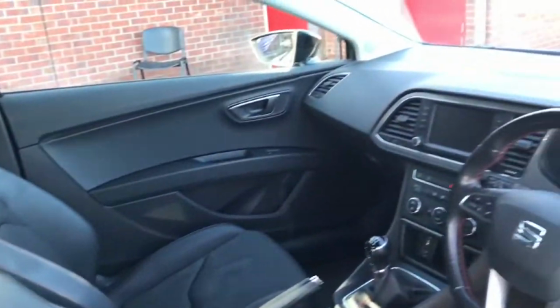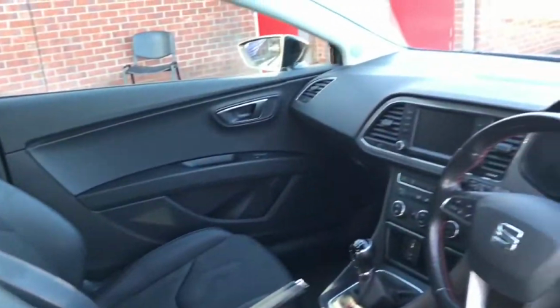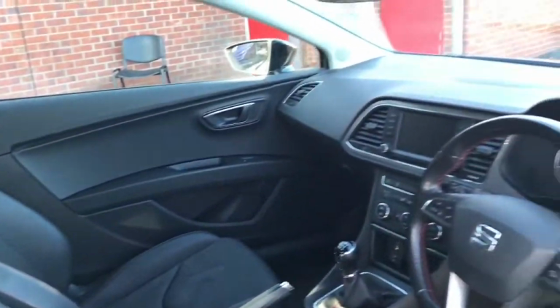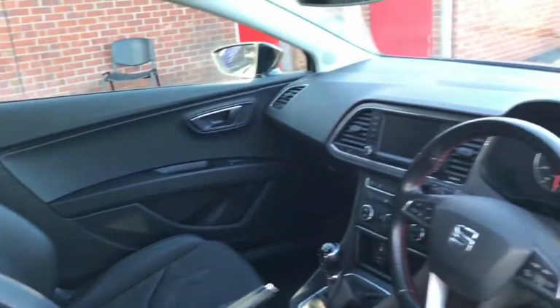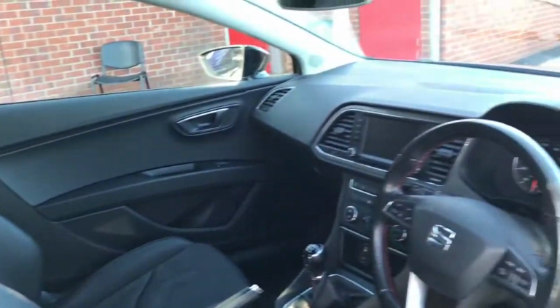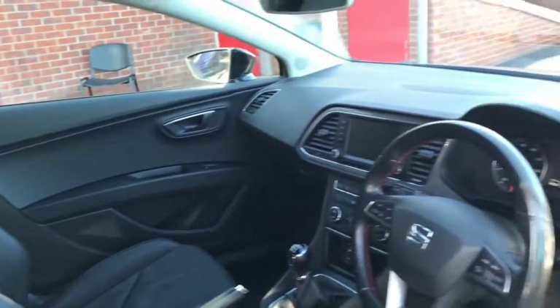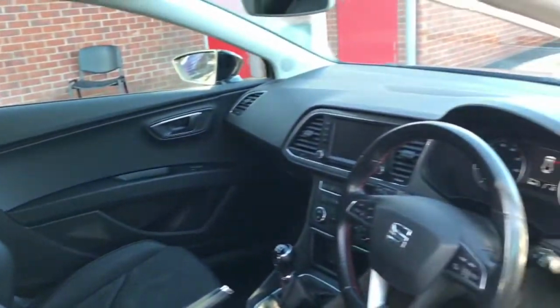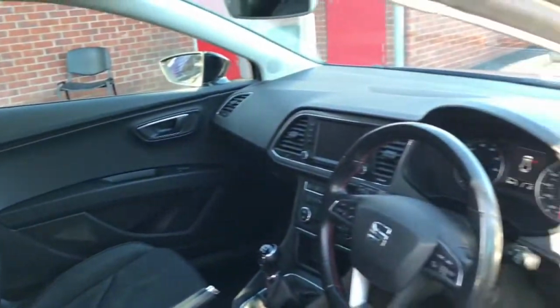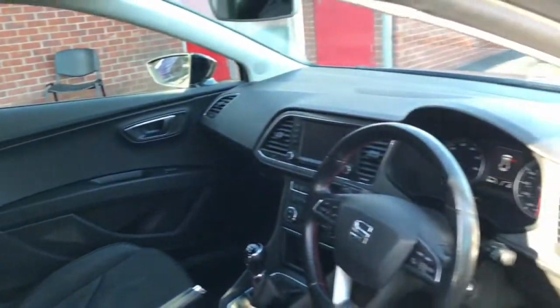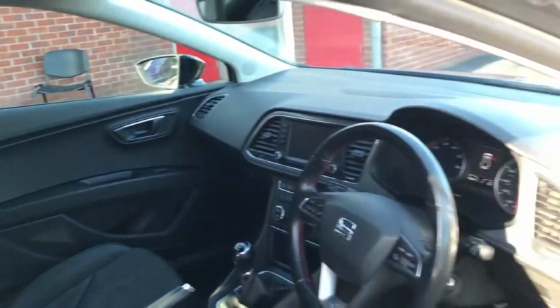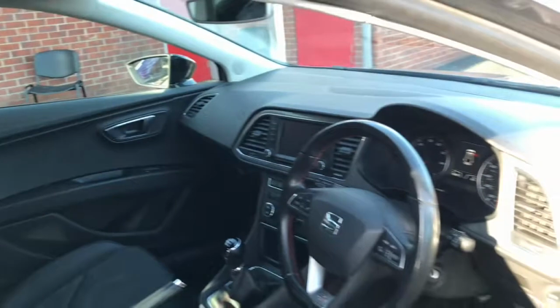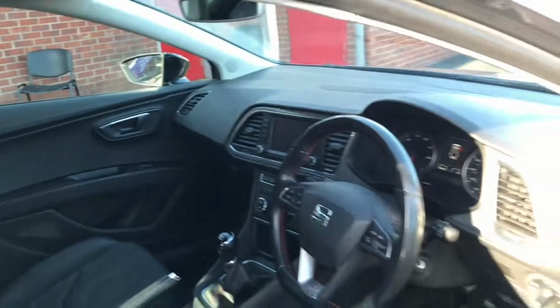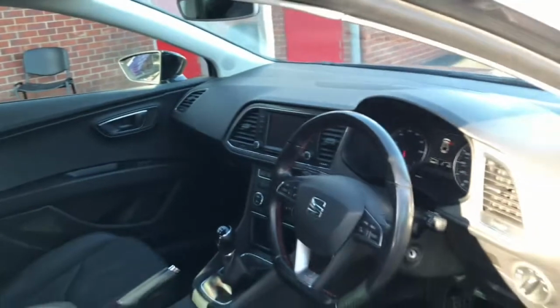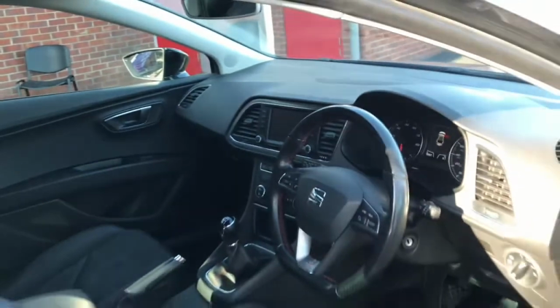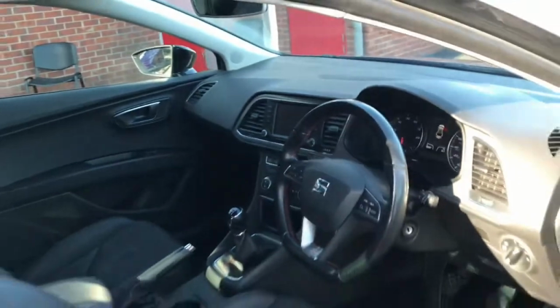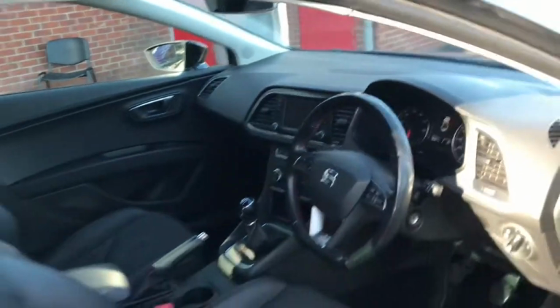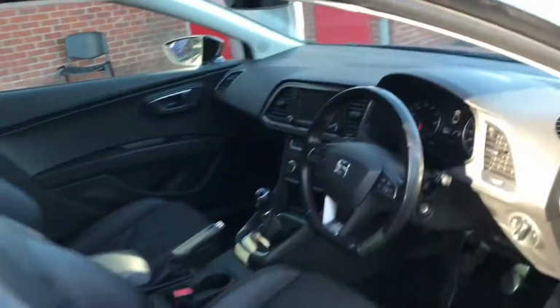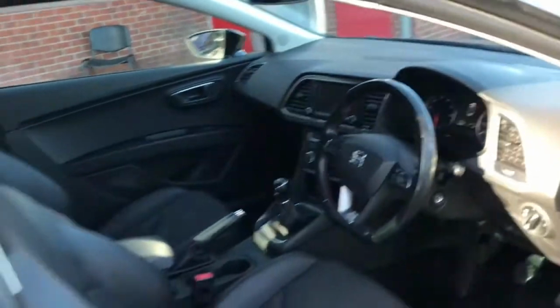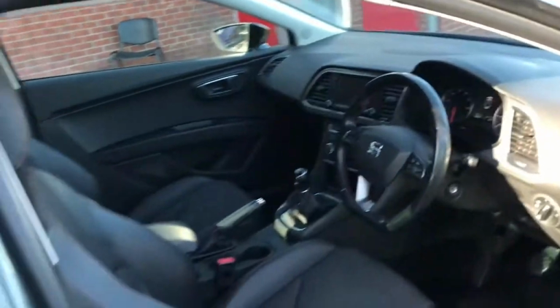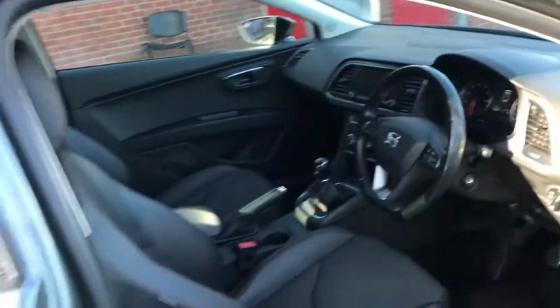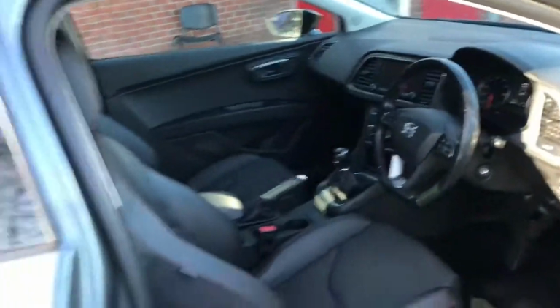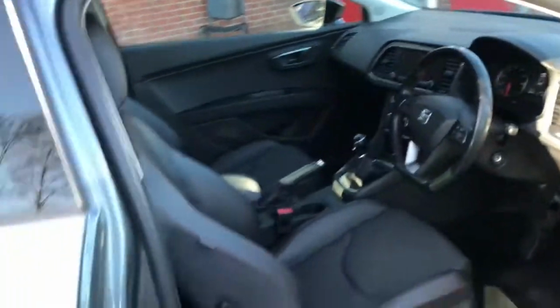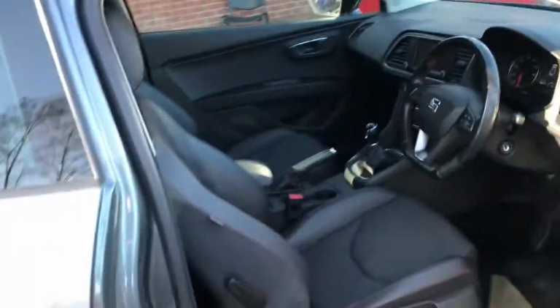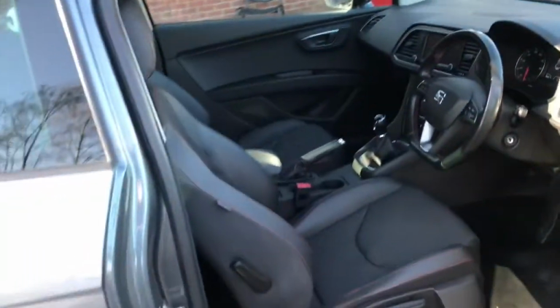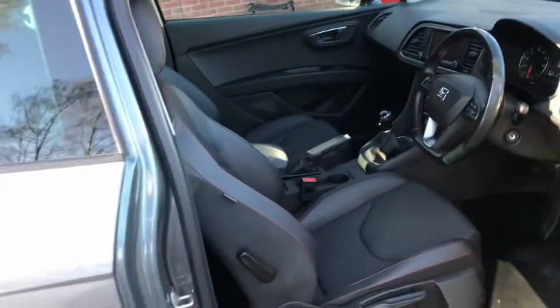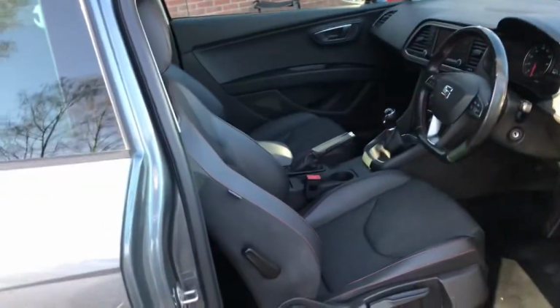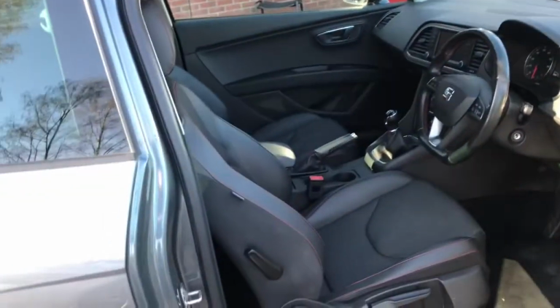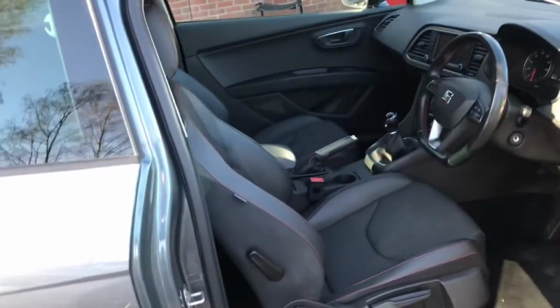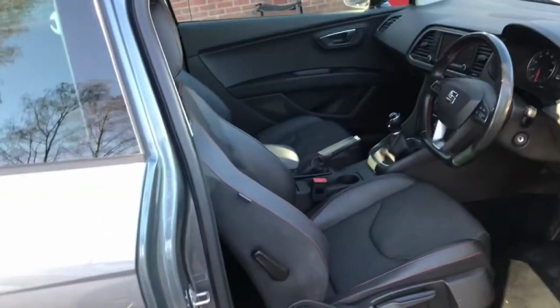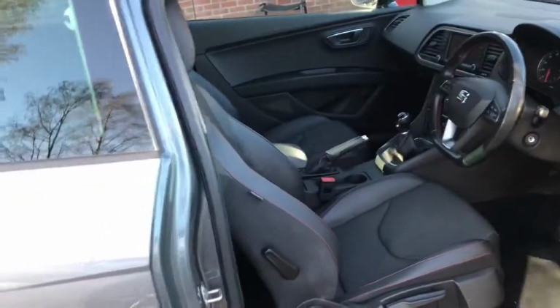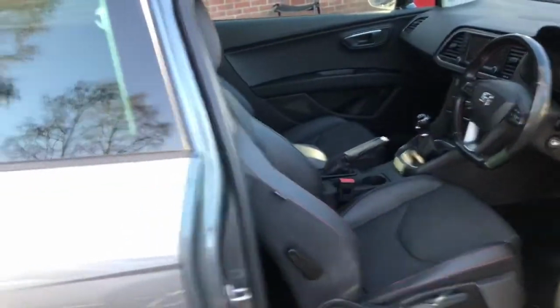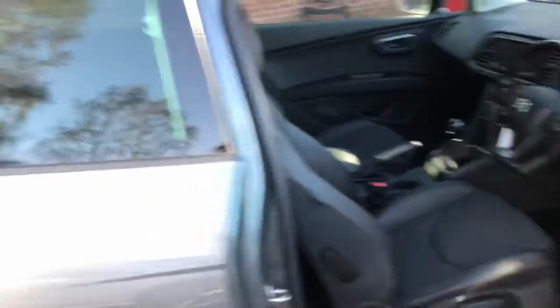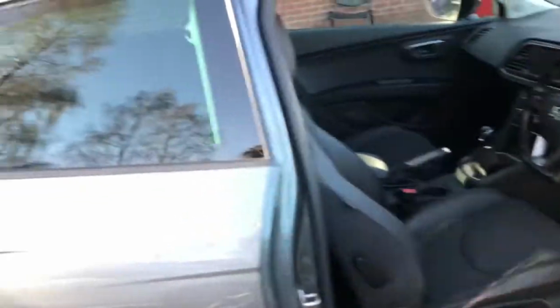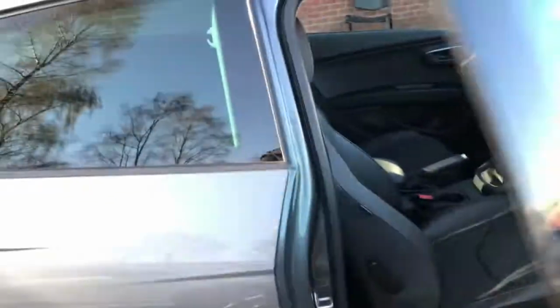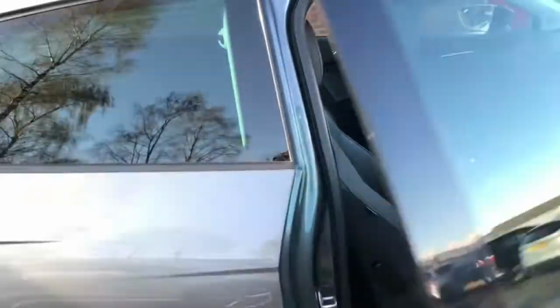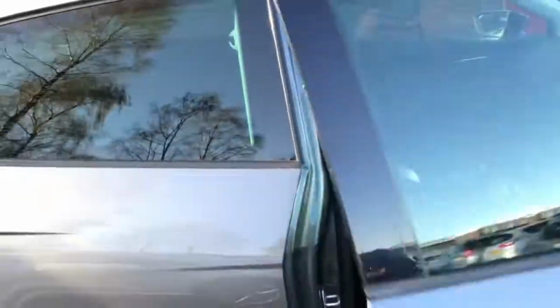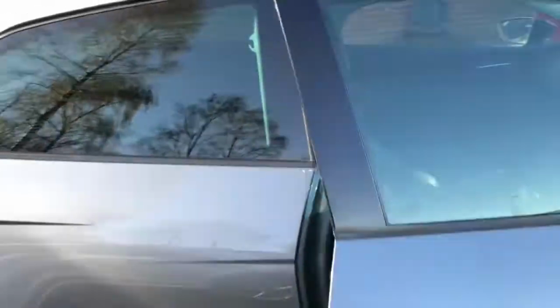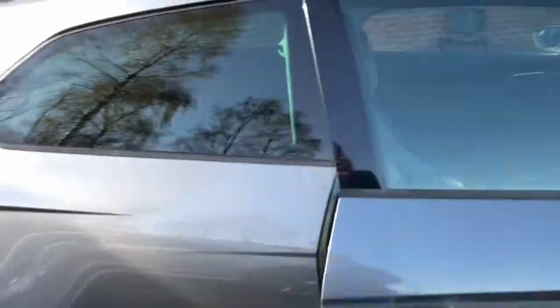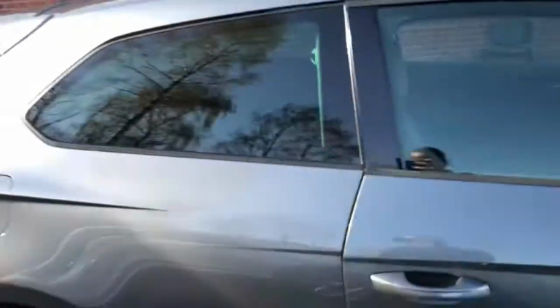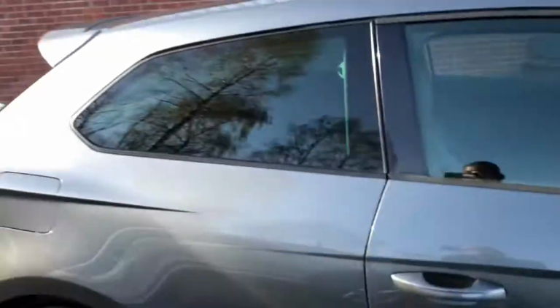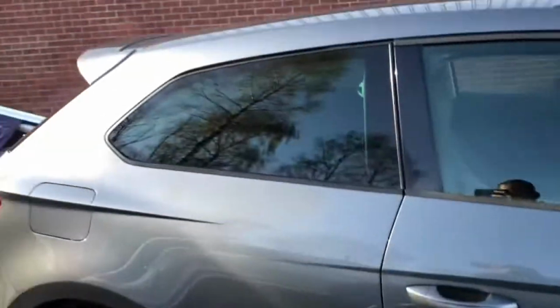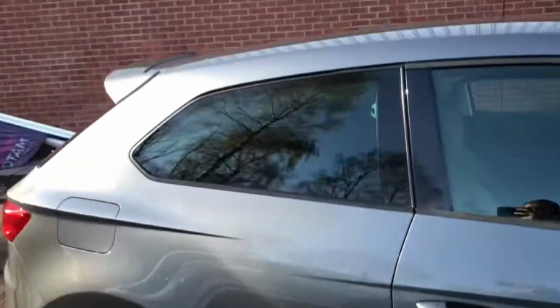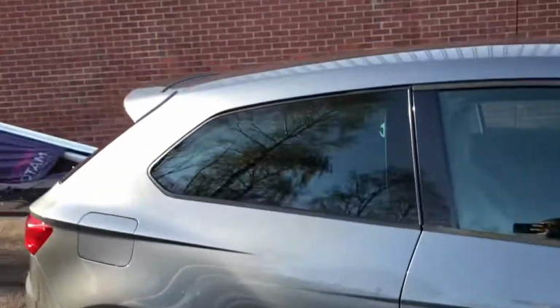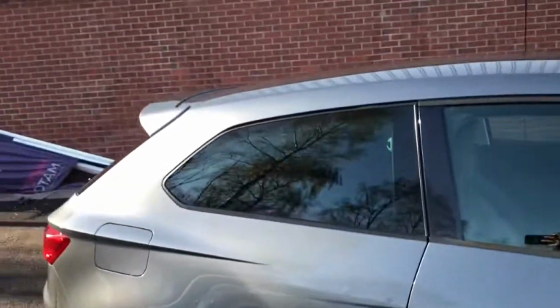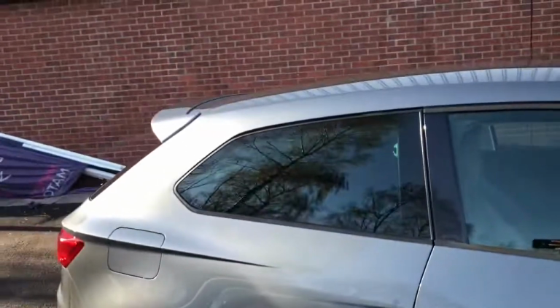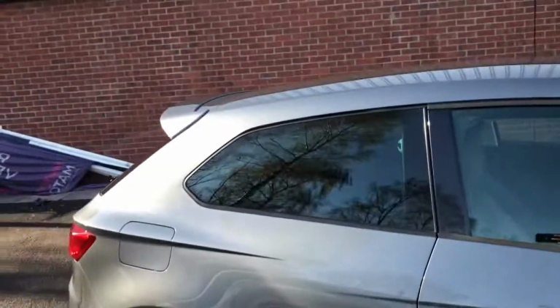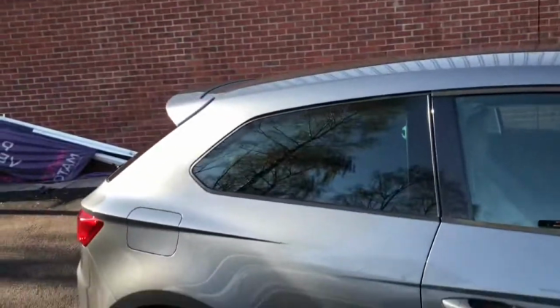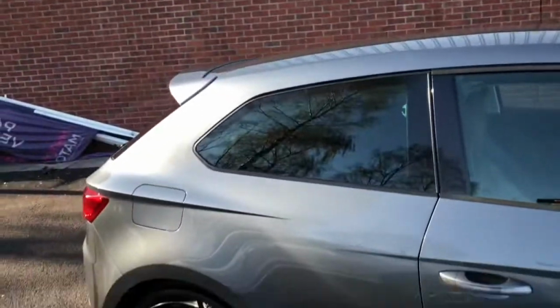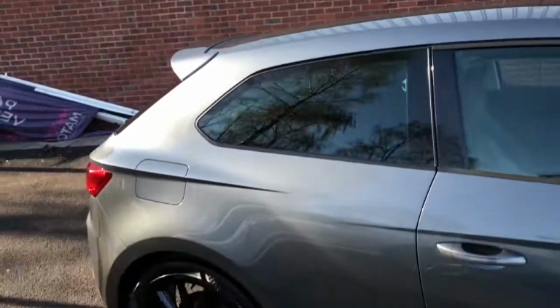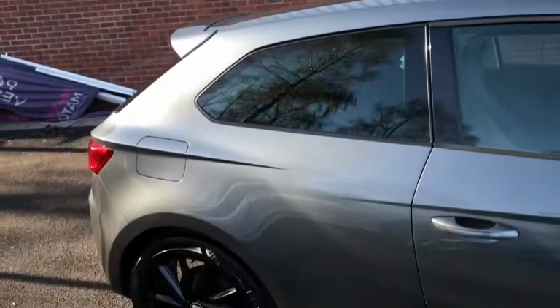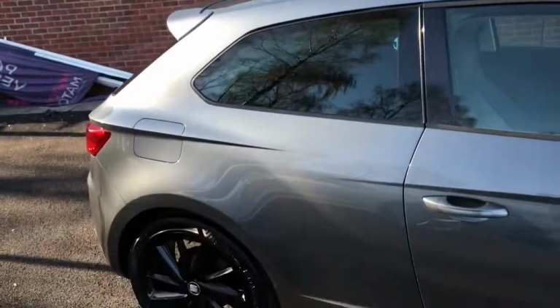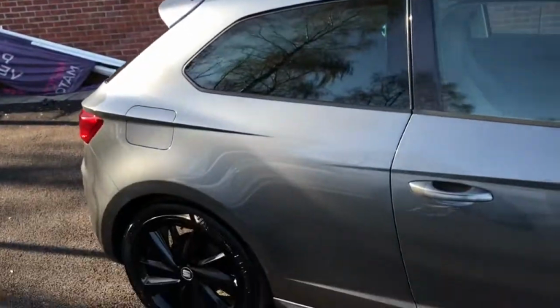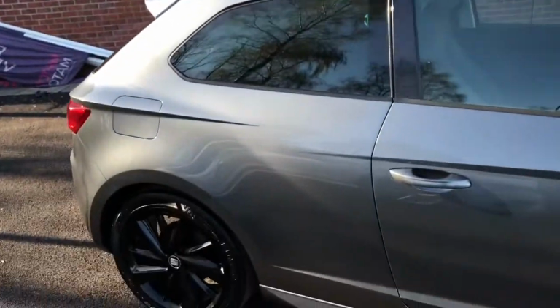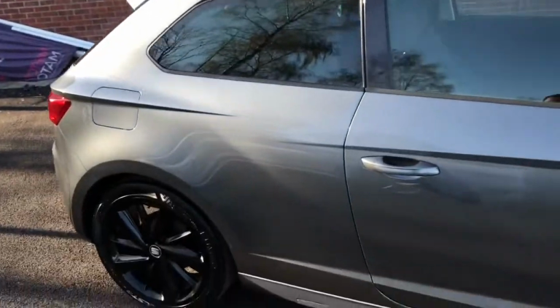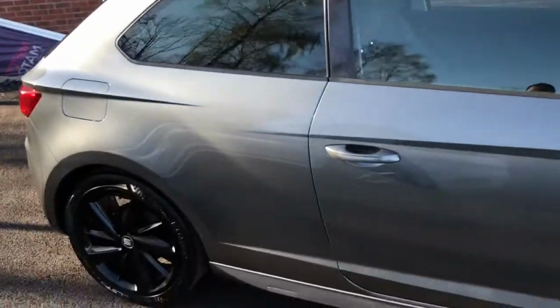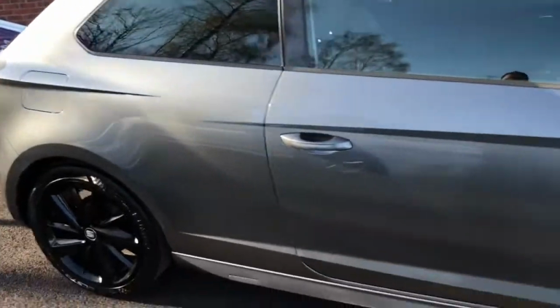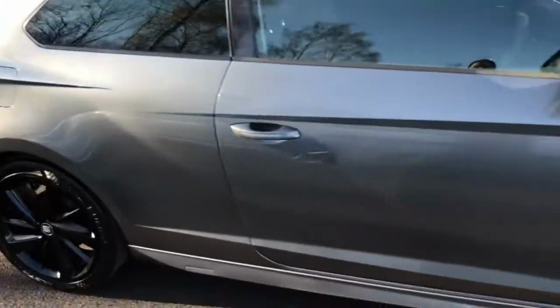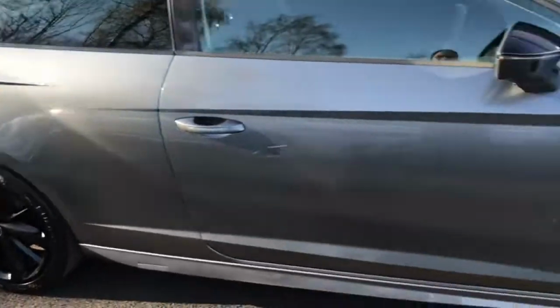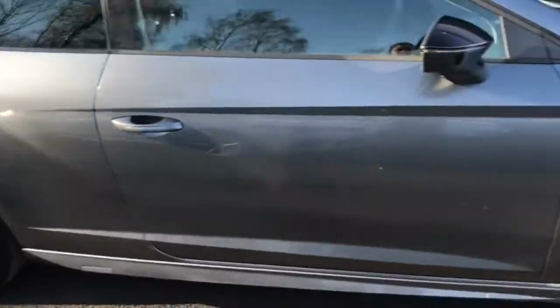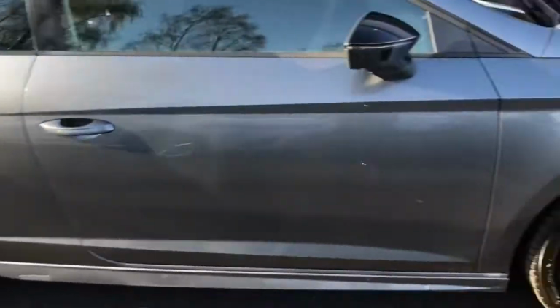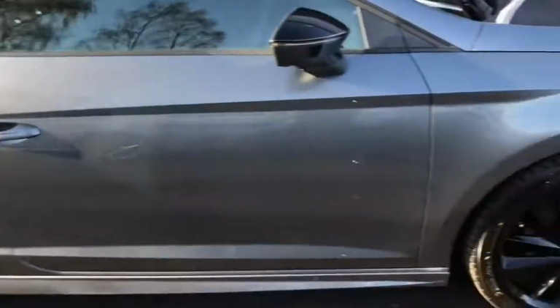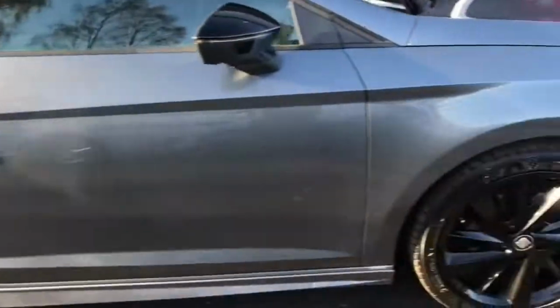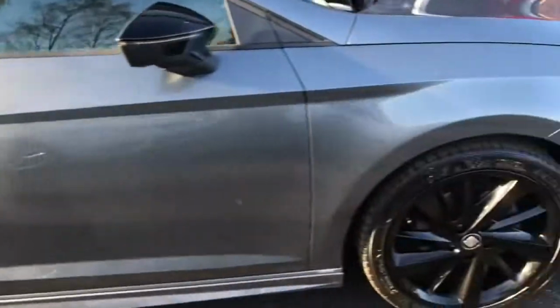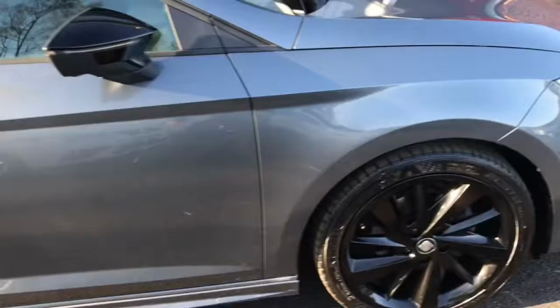If you would like any more information on this sporty looking hatchback, then please feel free to give us a call. Thank you for watching this video.